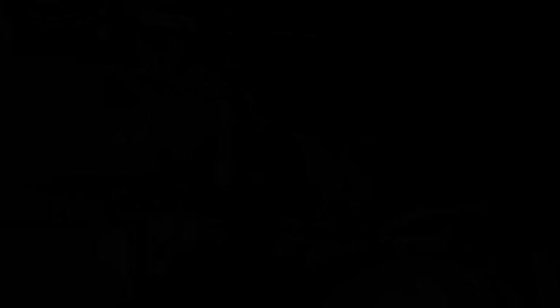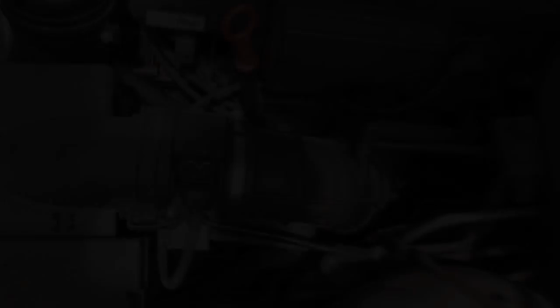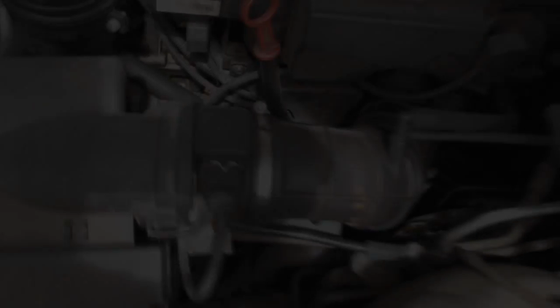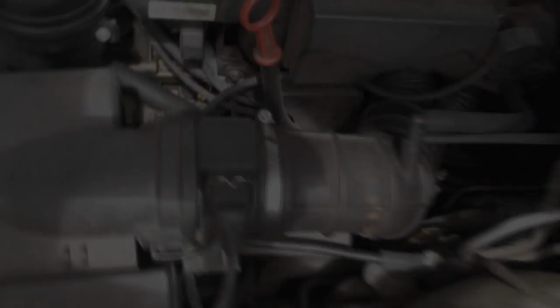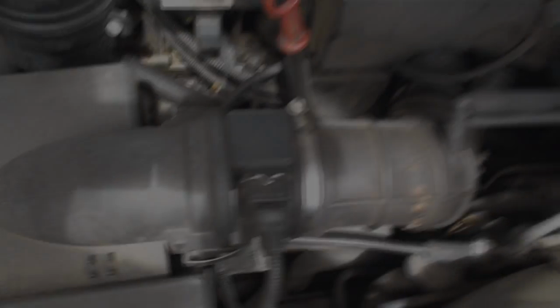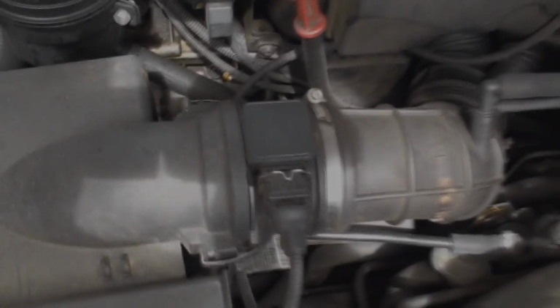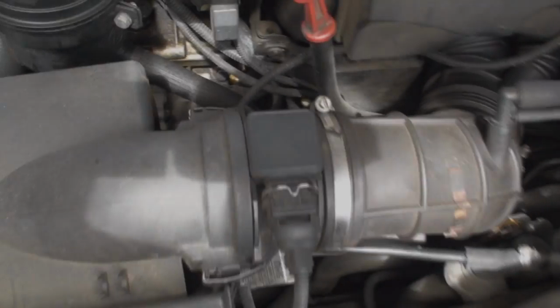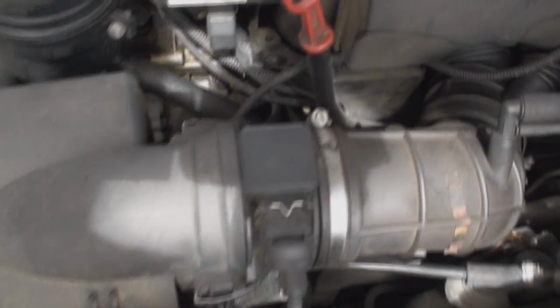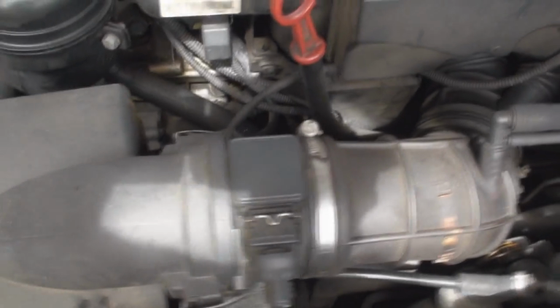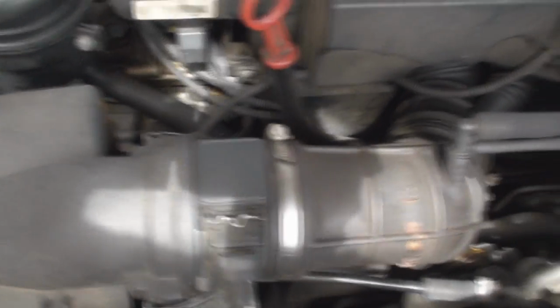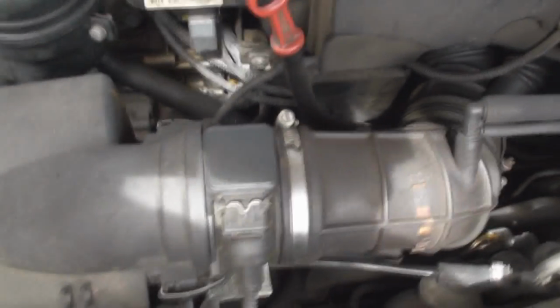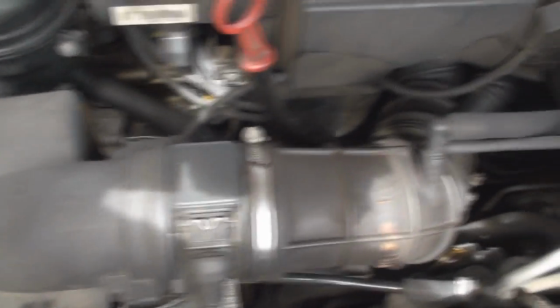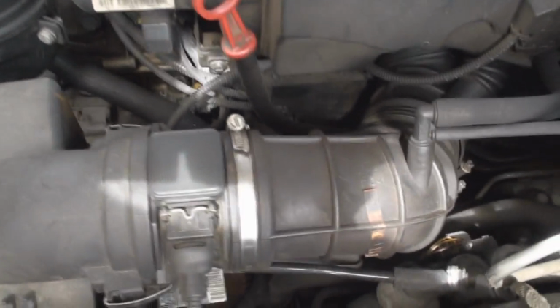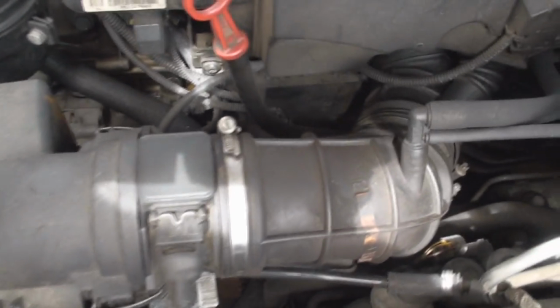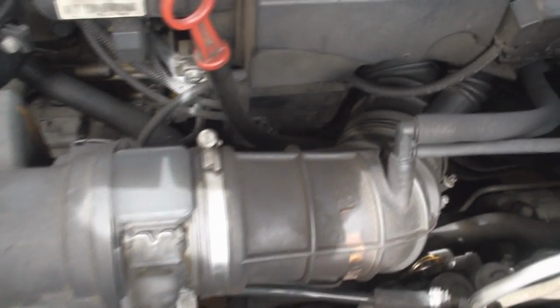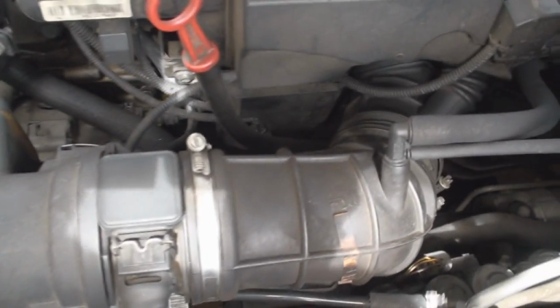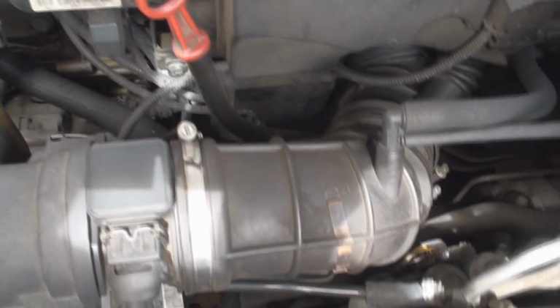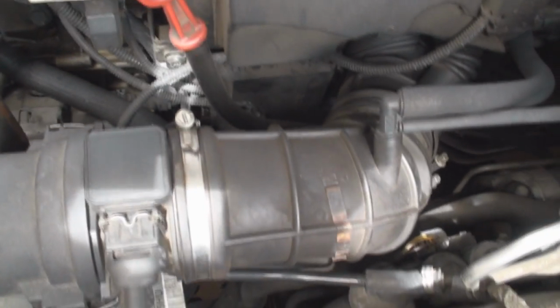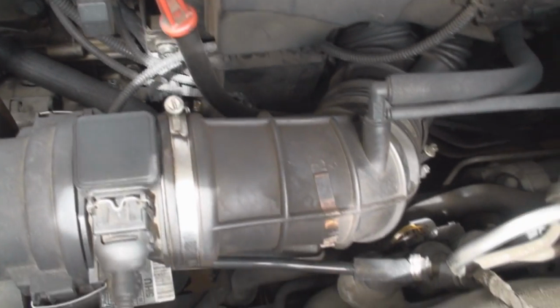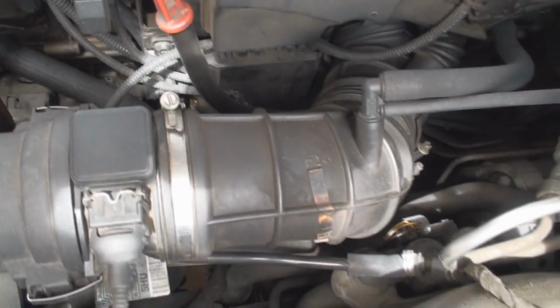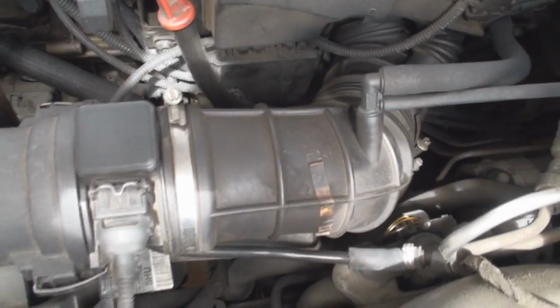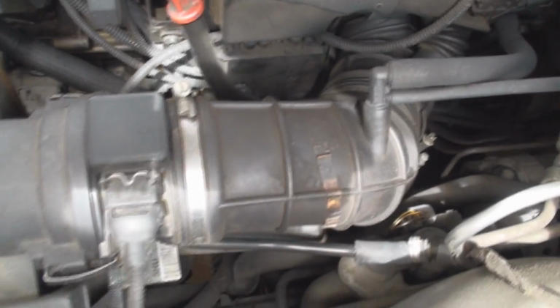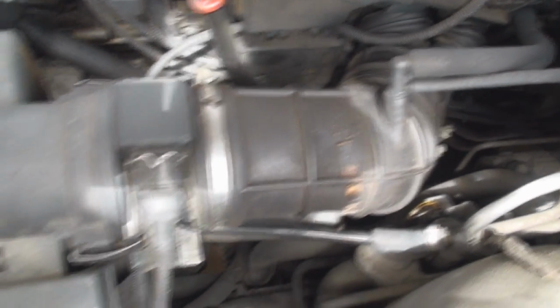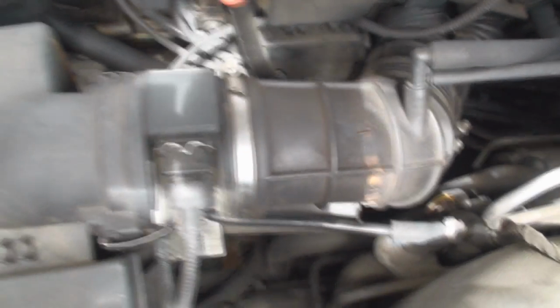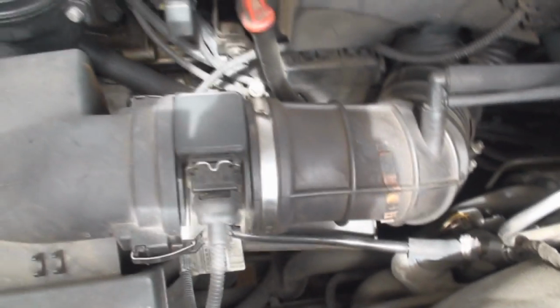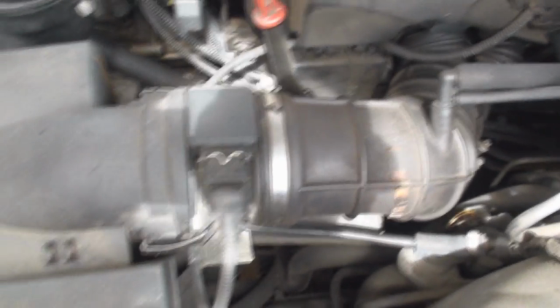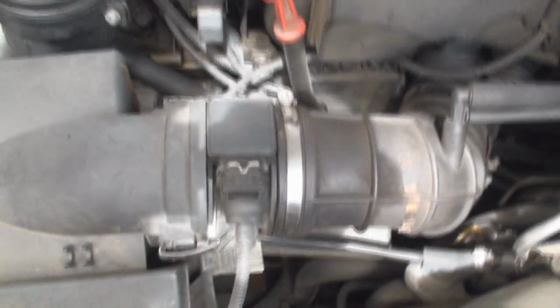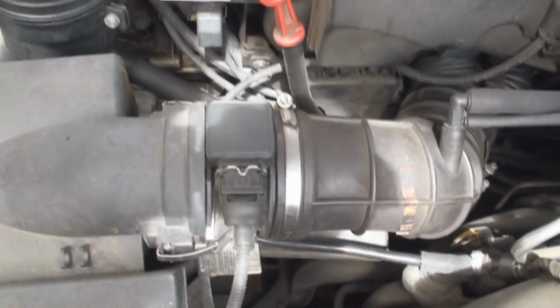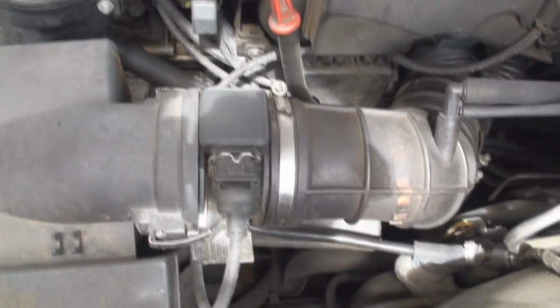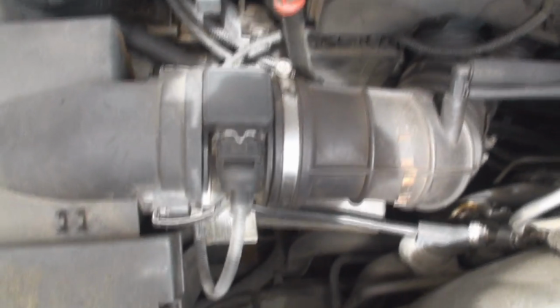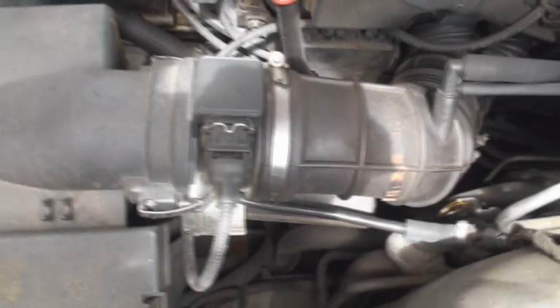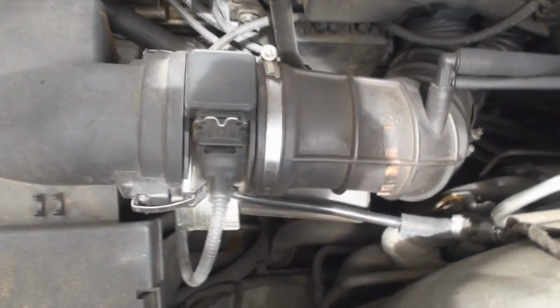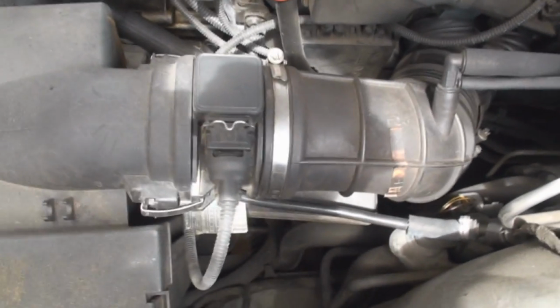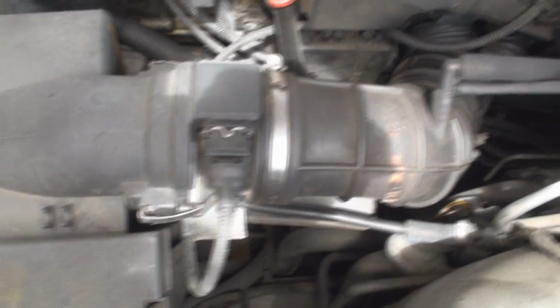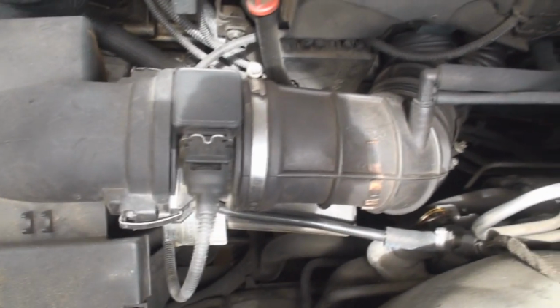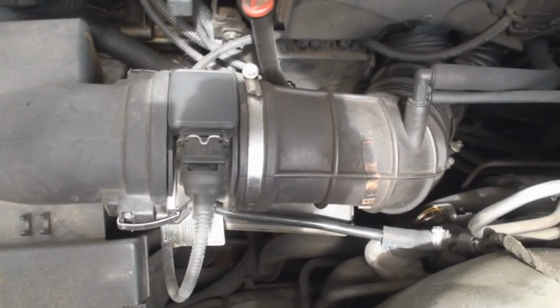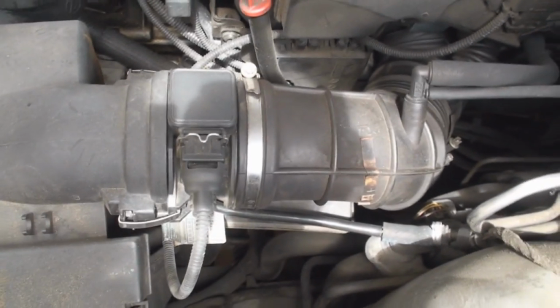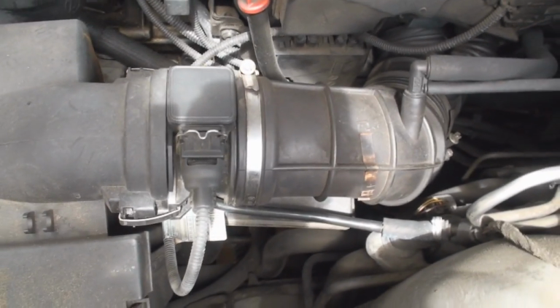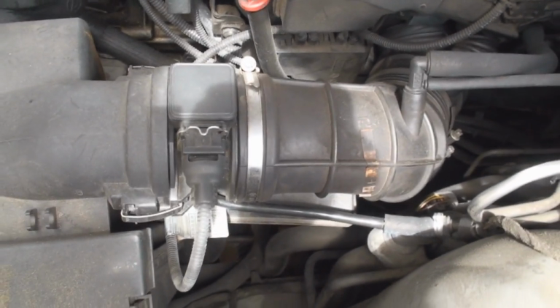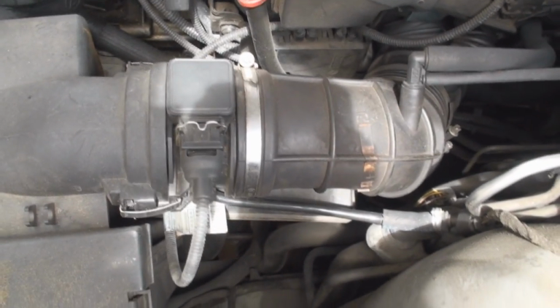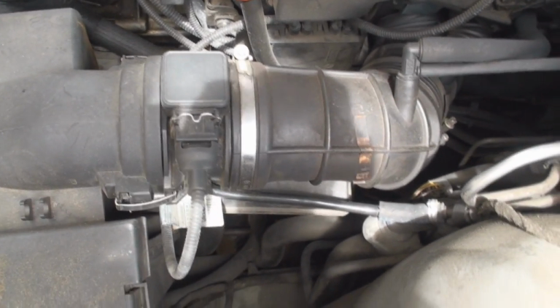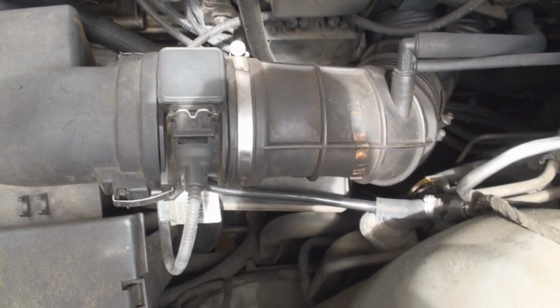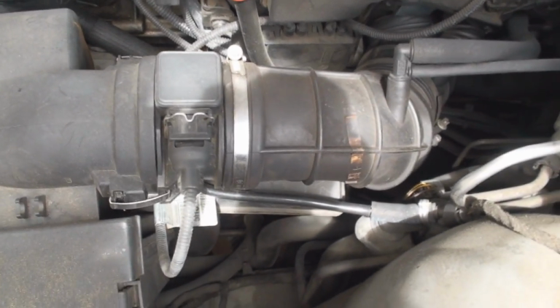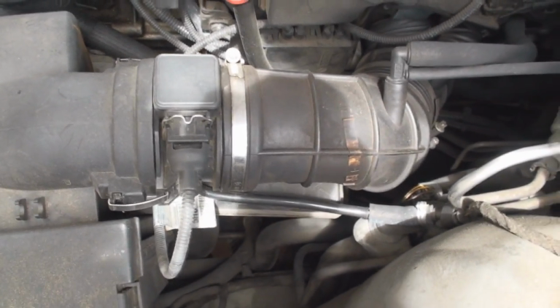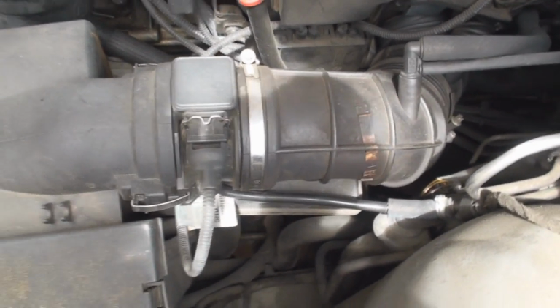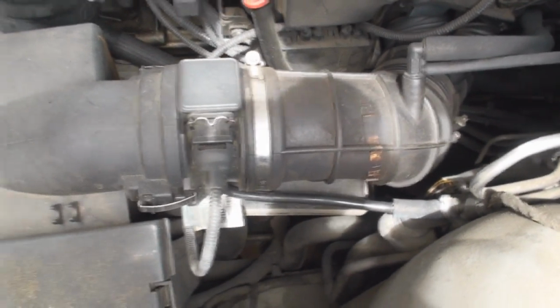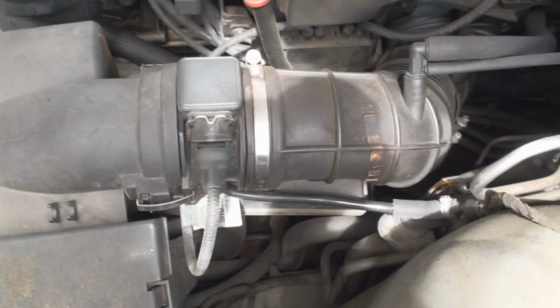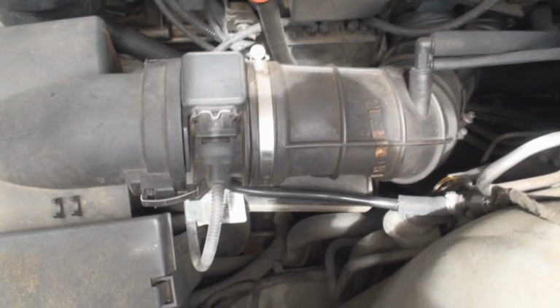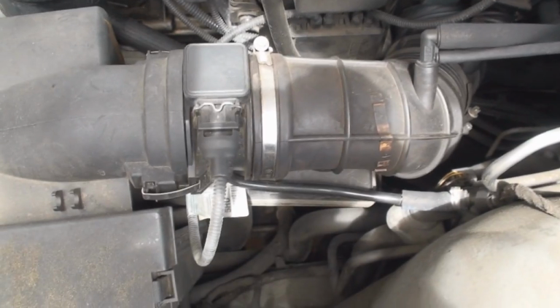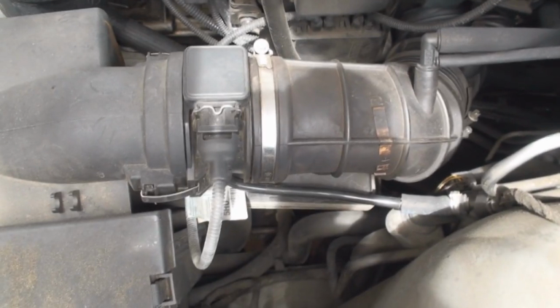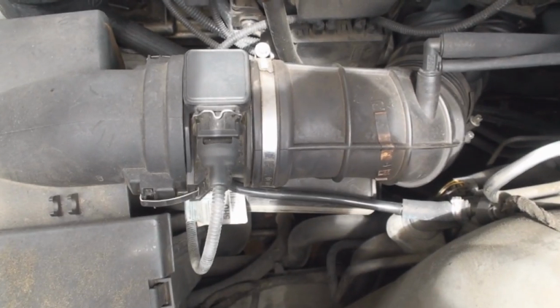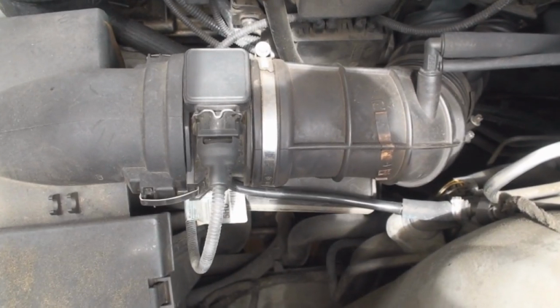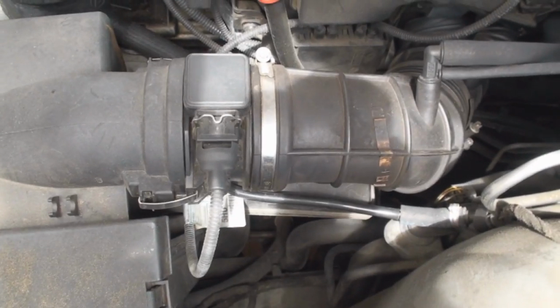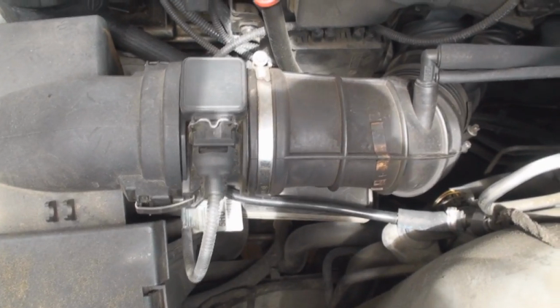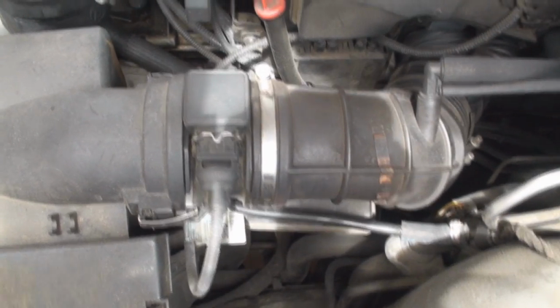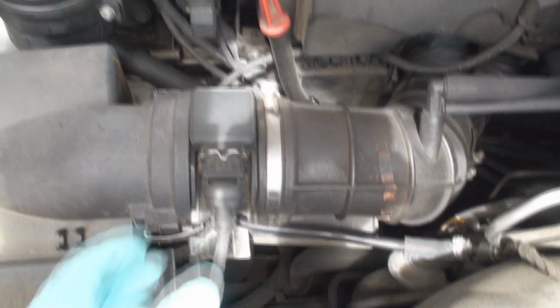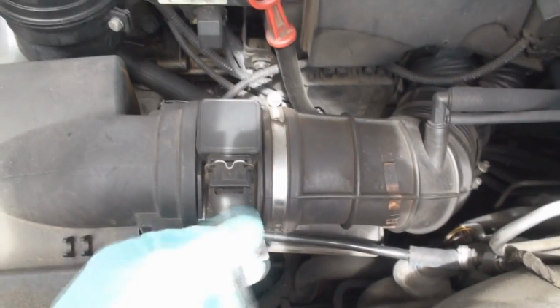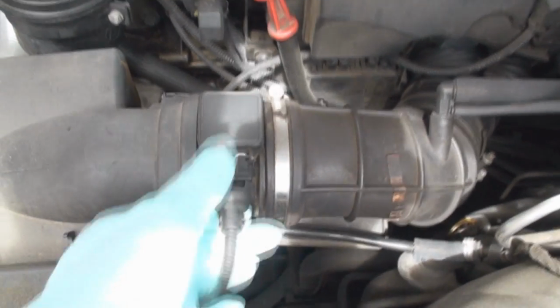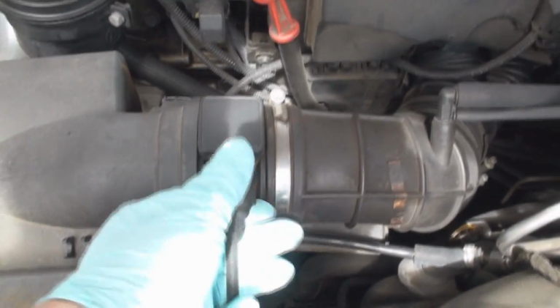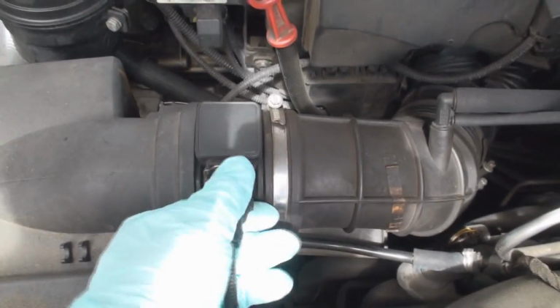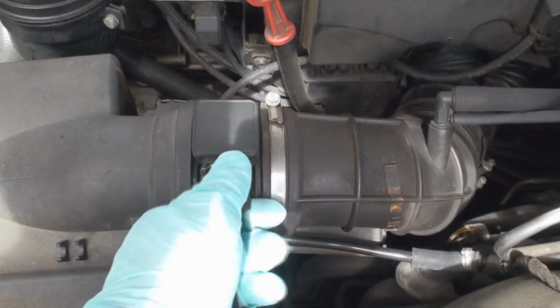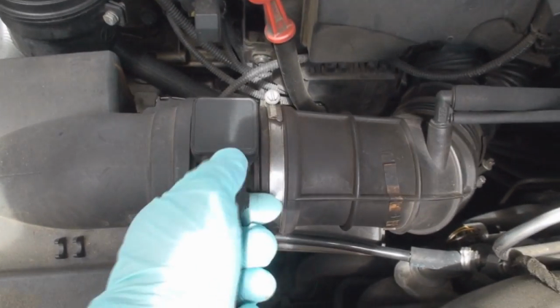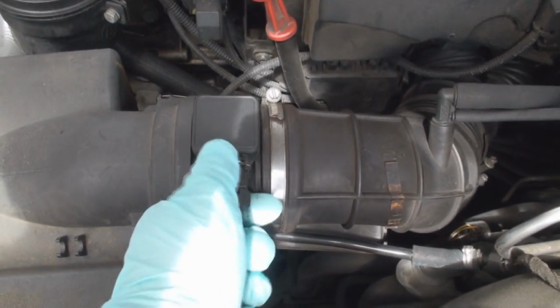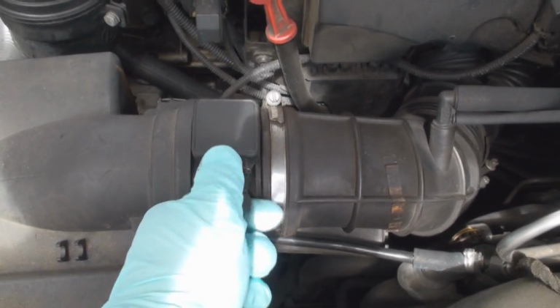Hey everybody, what's going on? So in this video I have a BMW right here that's my wife's and I got to get it to pass smog.